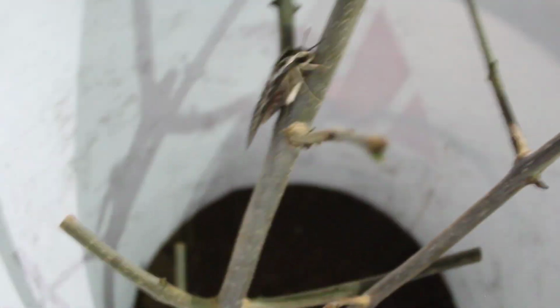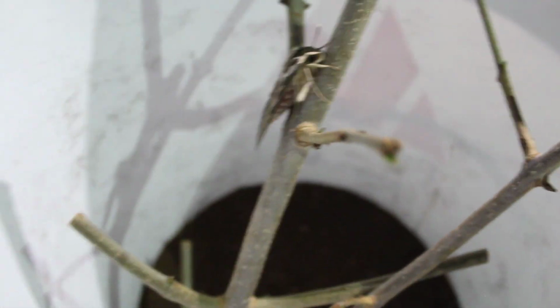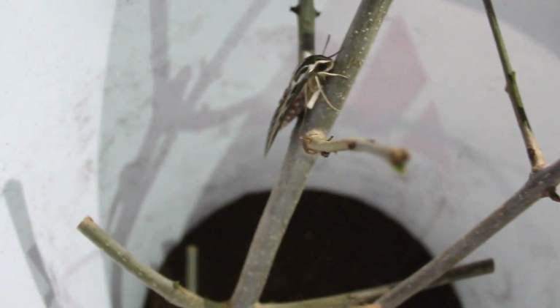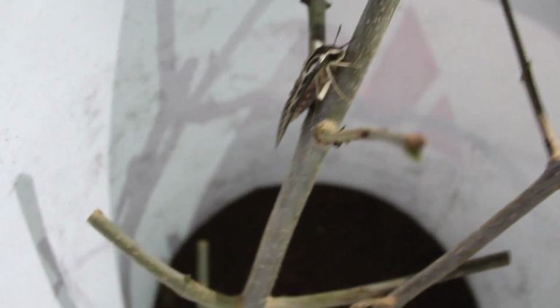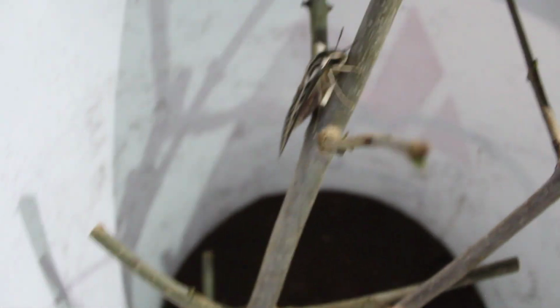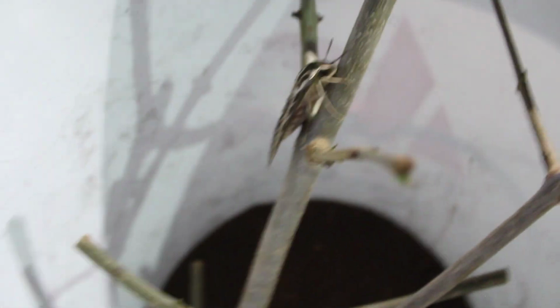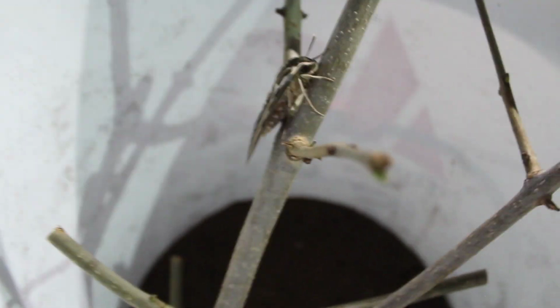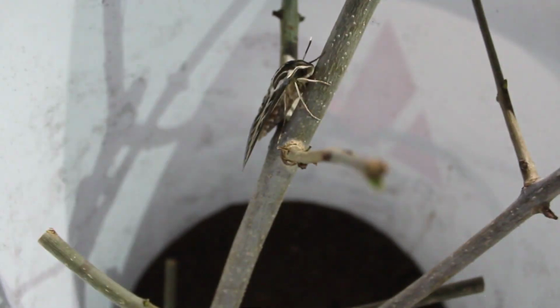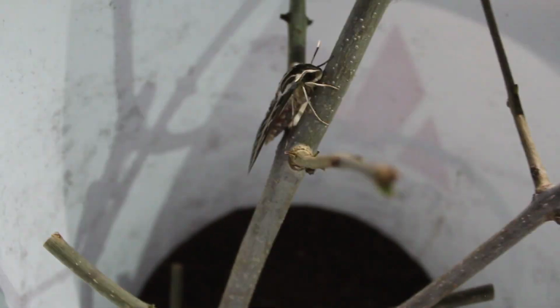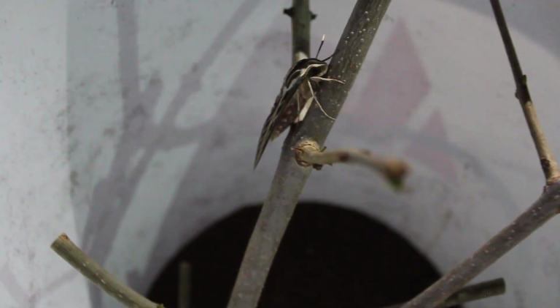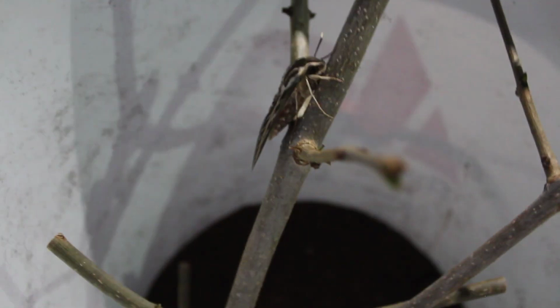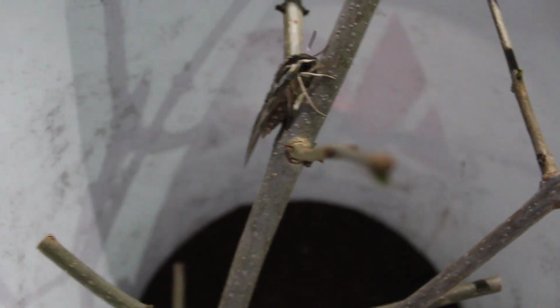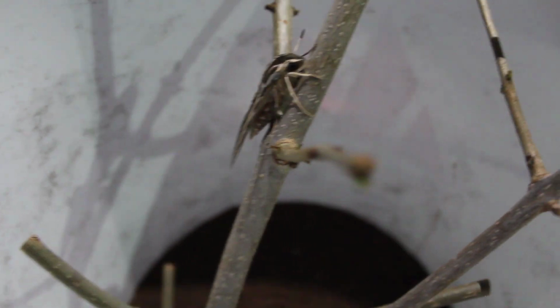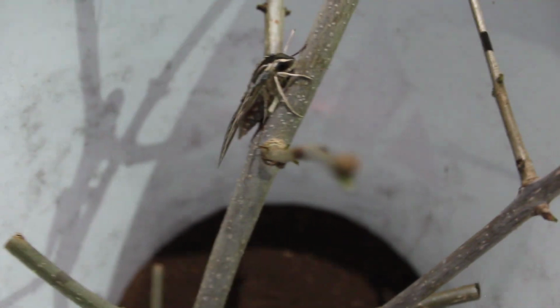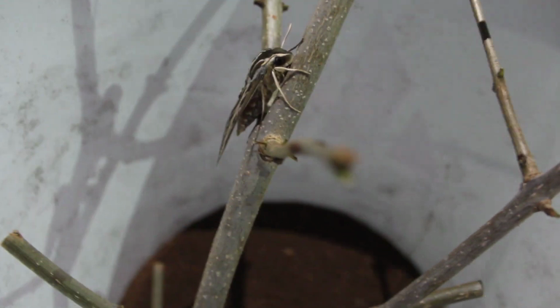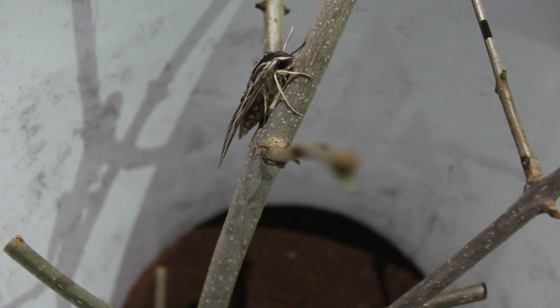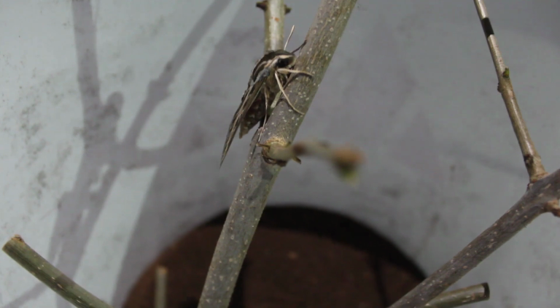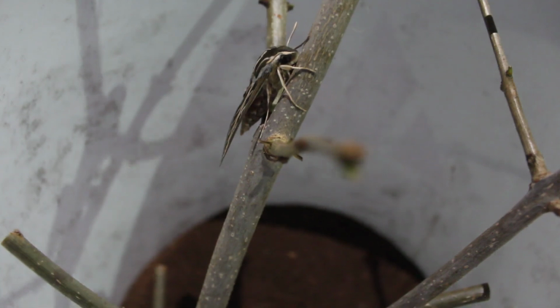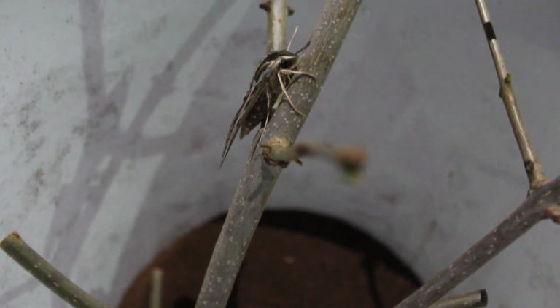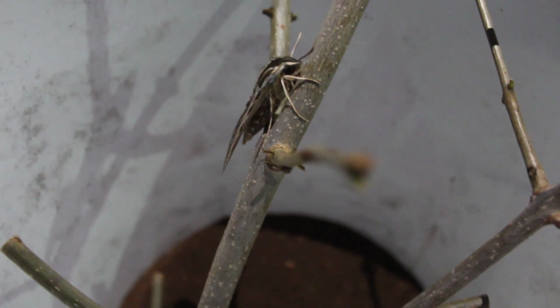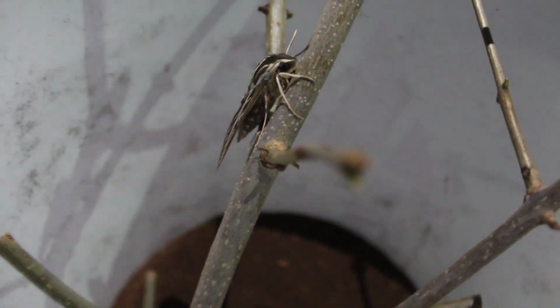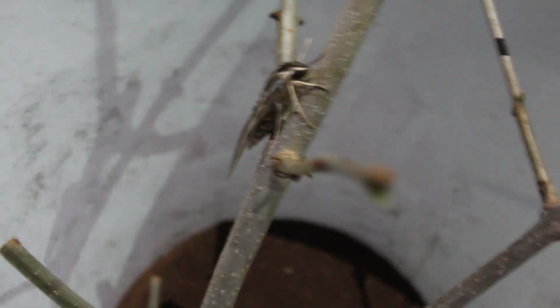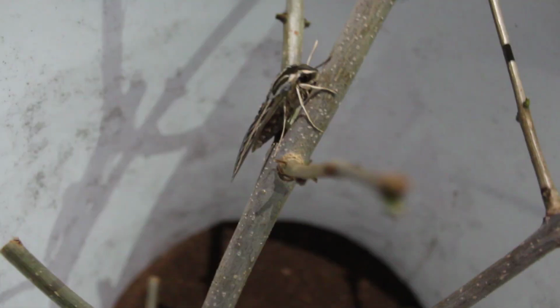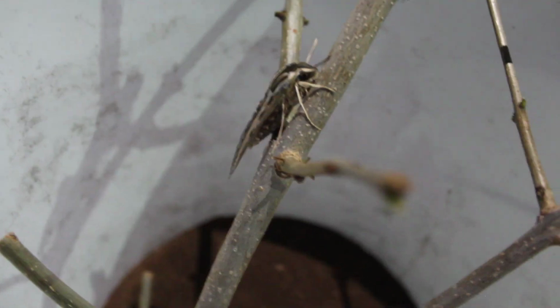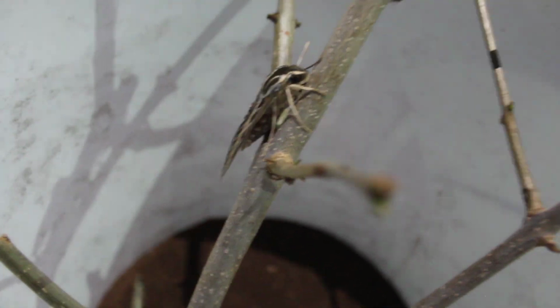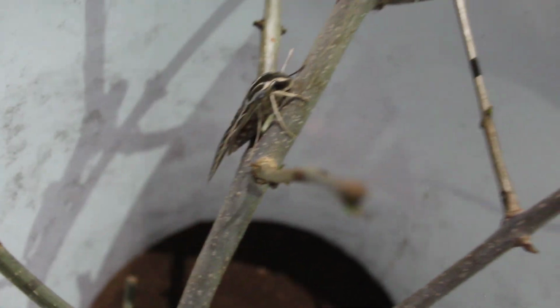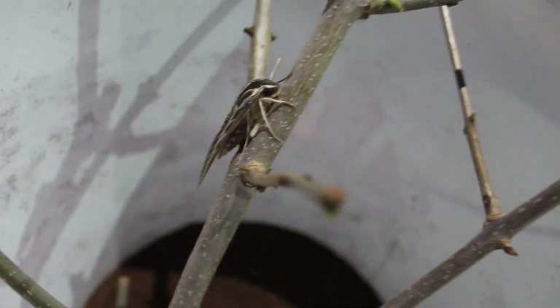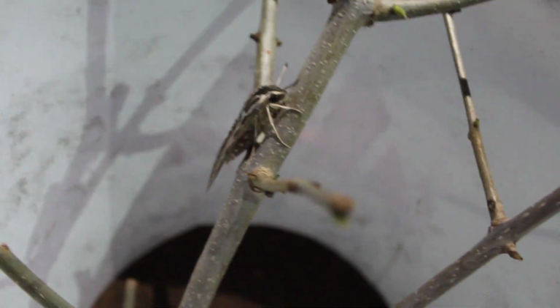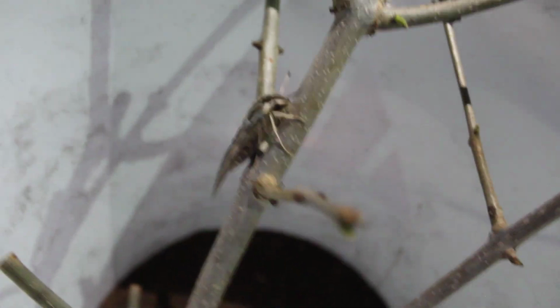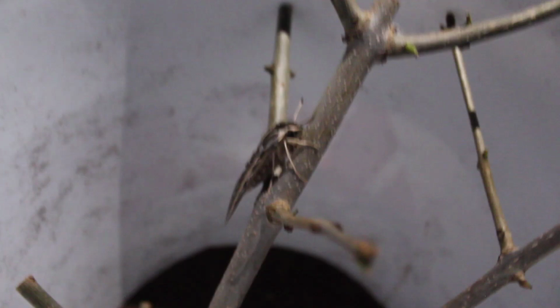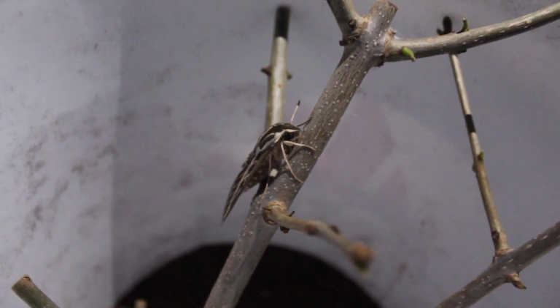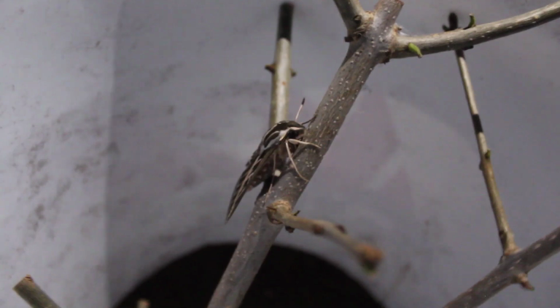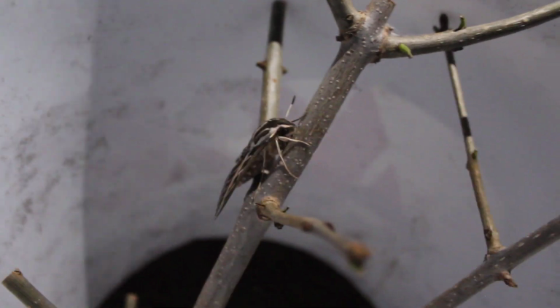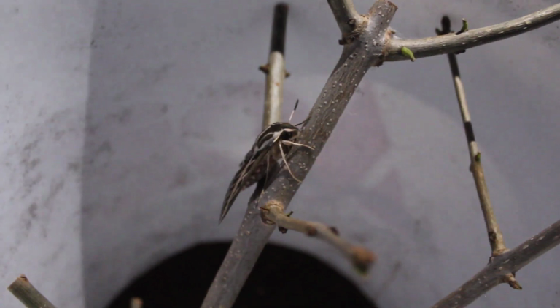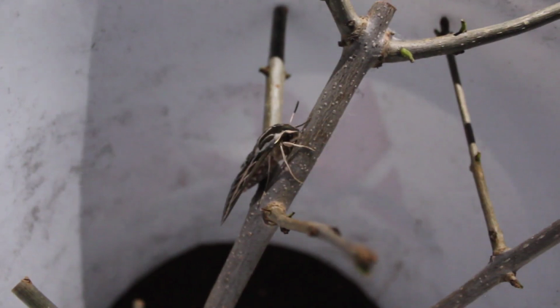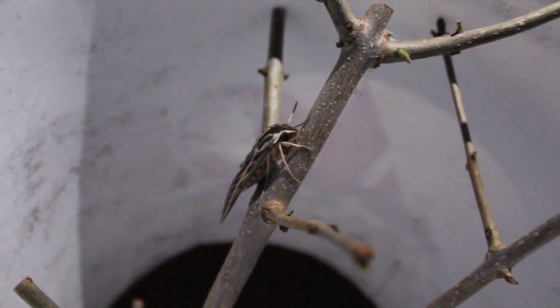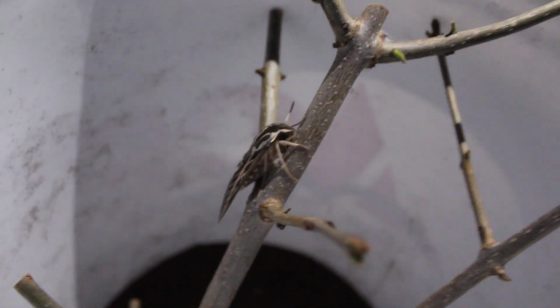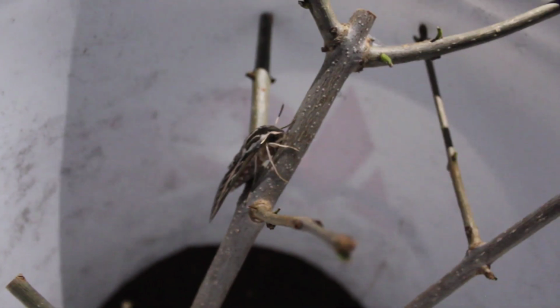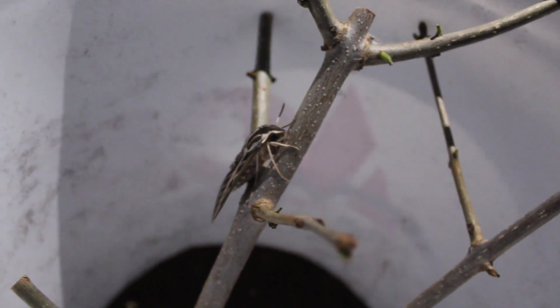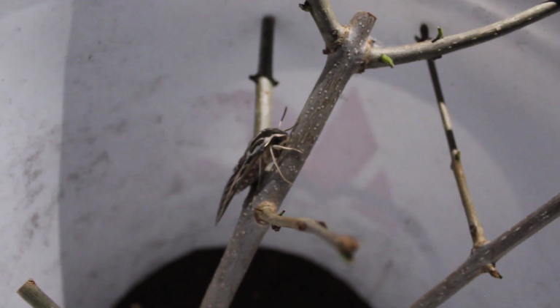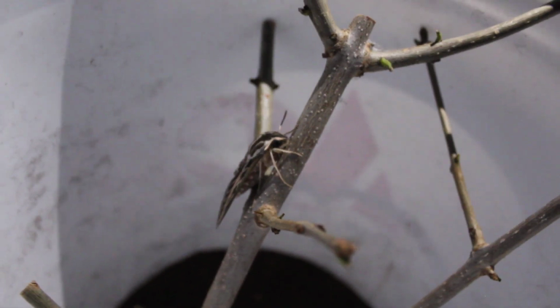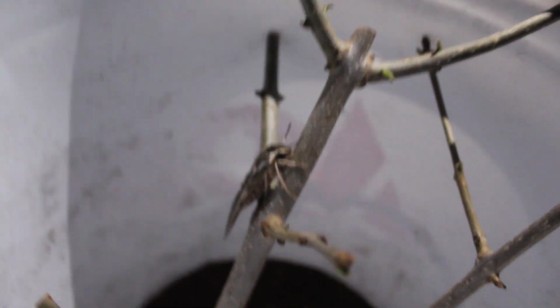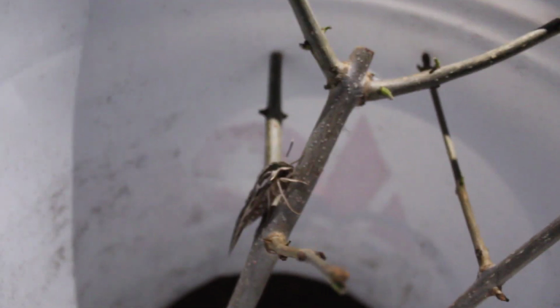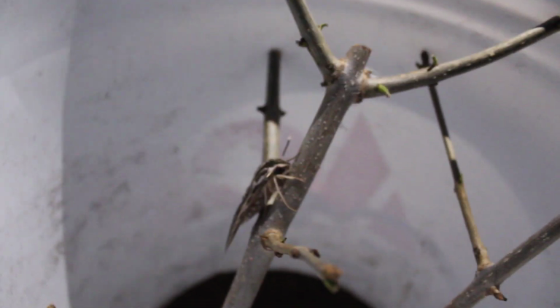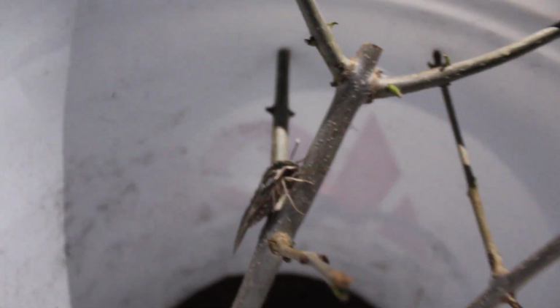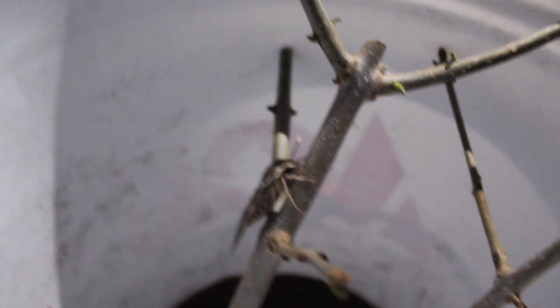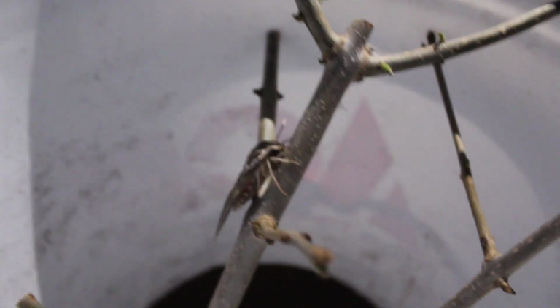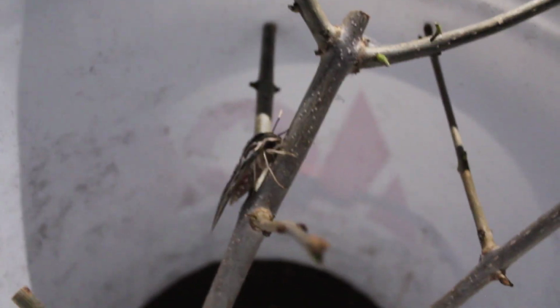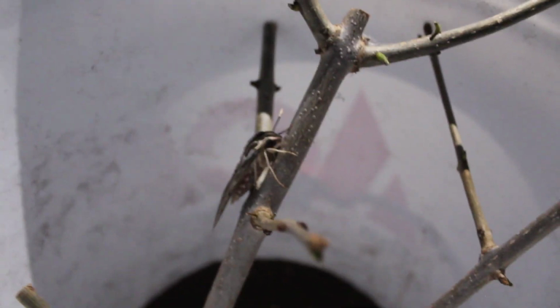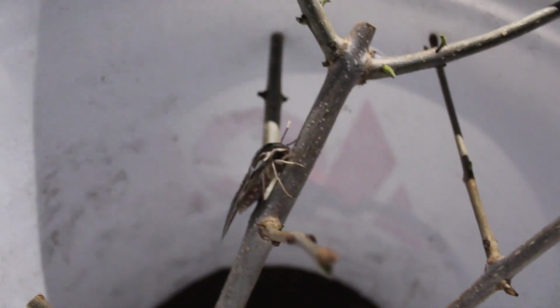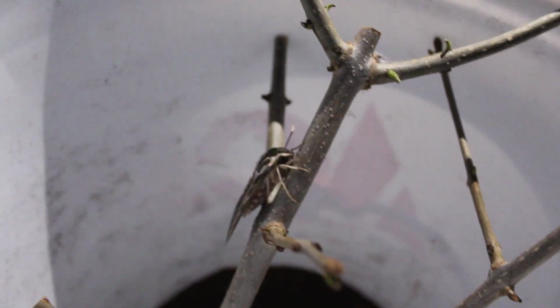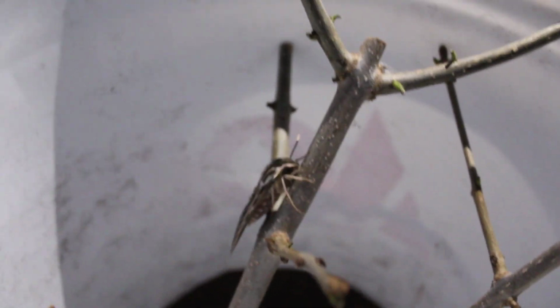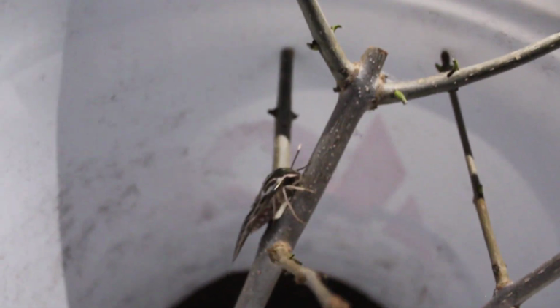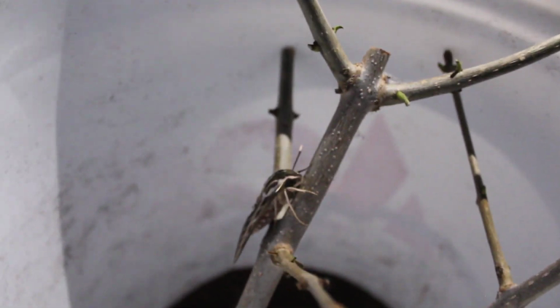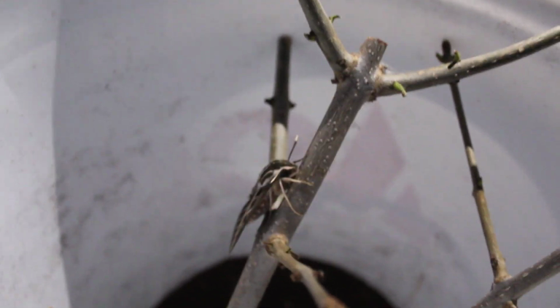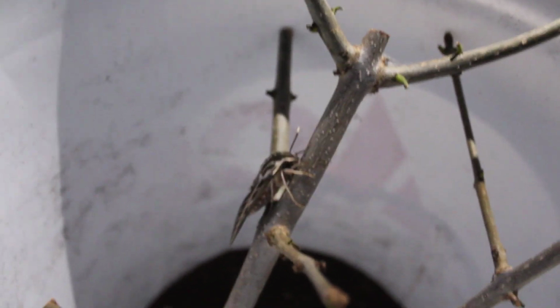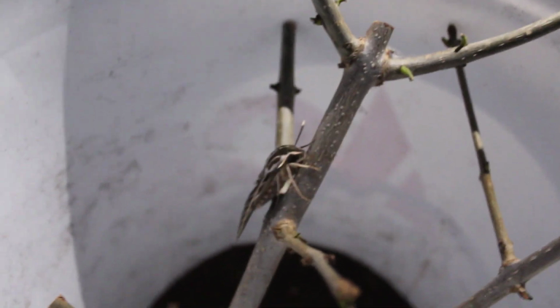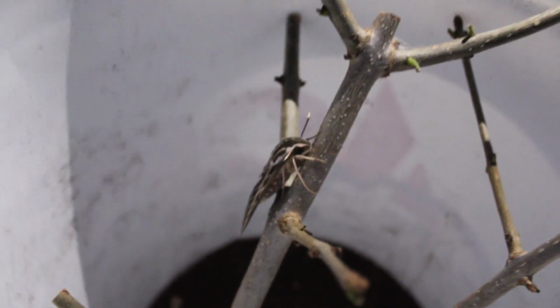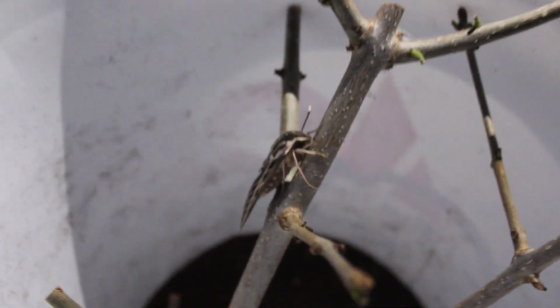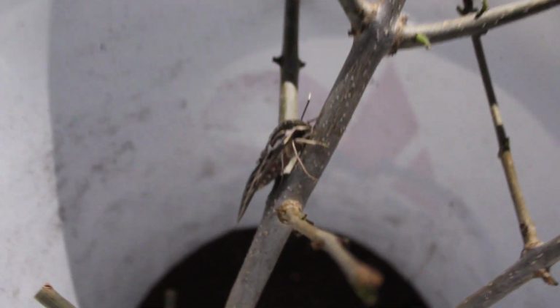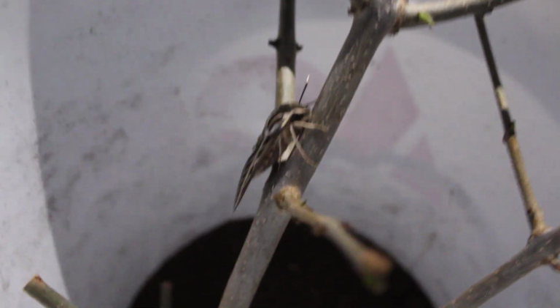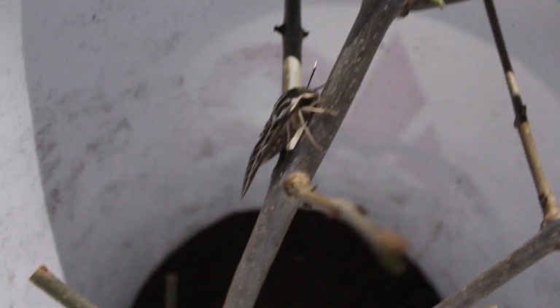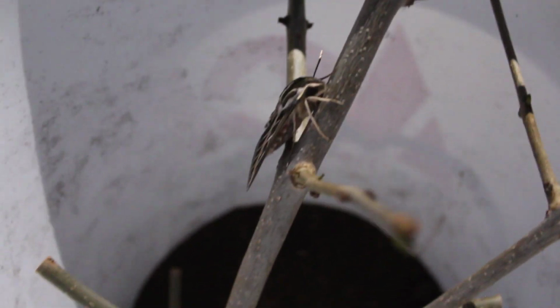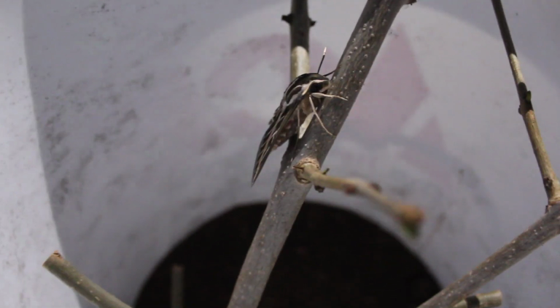They're called hummingbird moths — they're a white-lined sphinx moth, but they're a species of hummingbird moth.